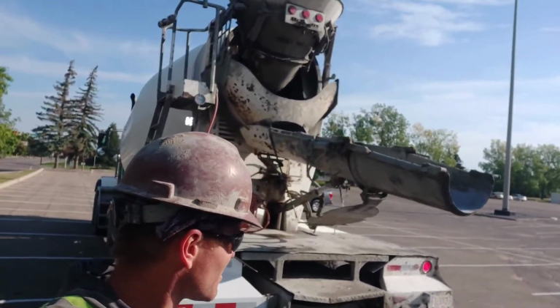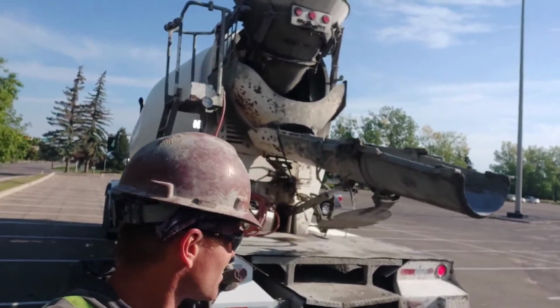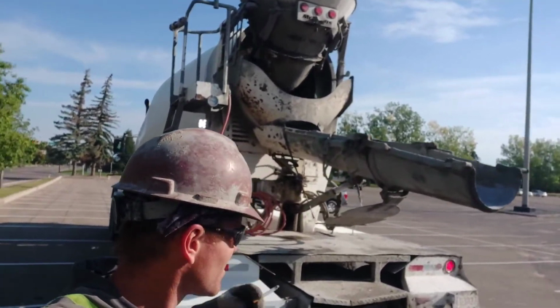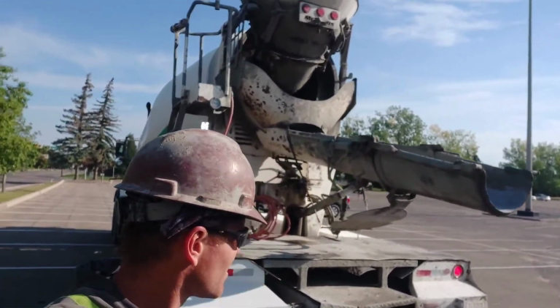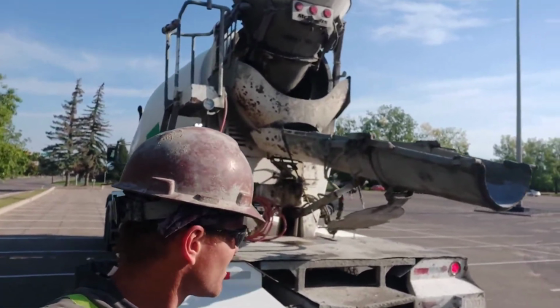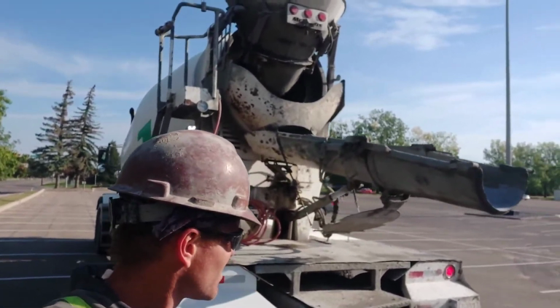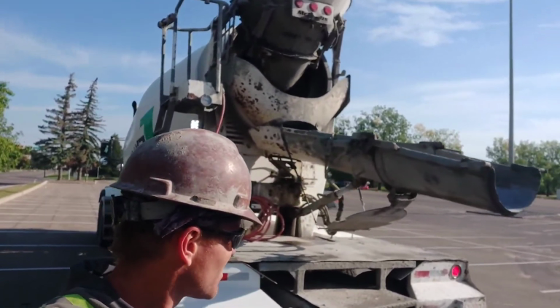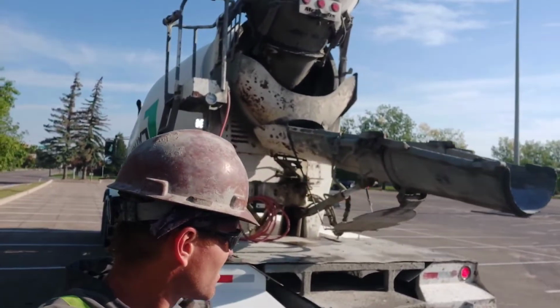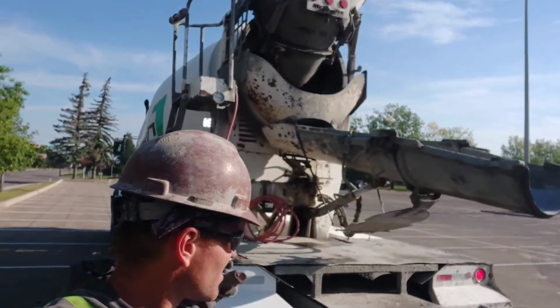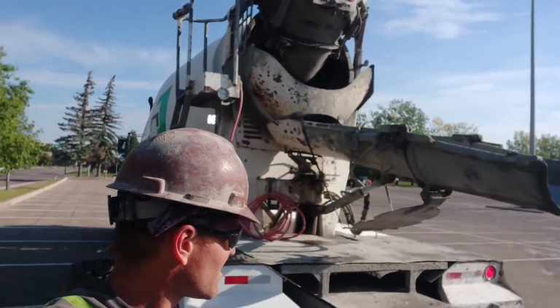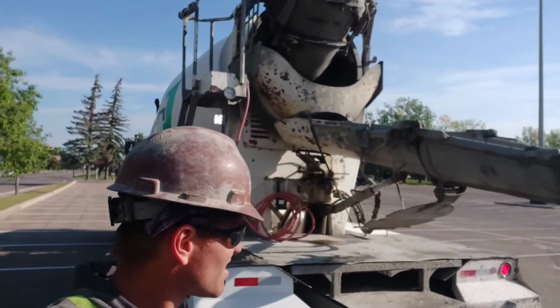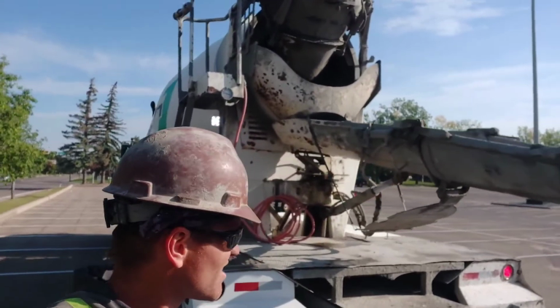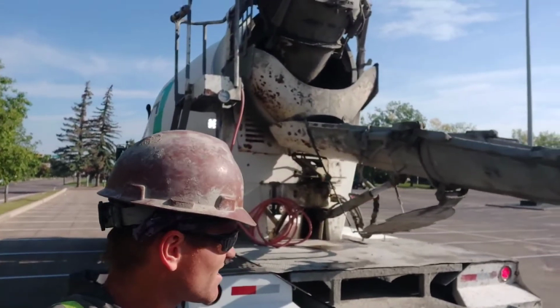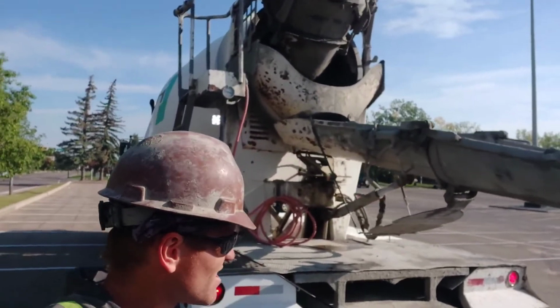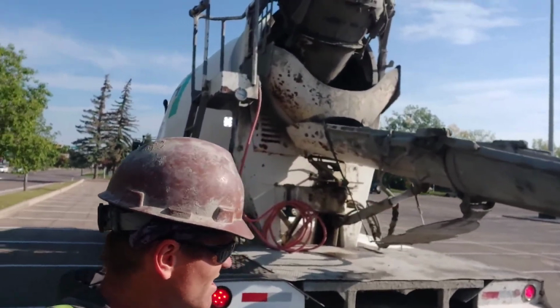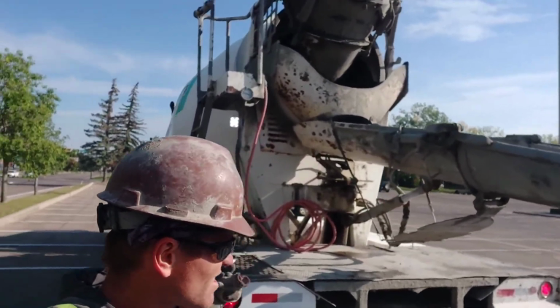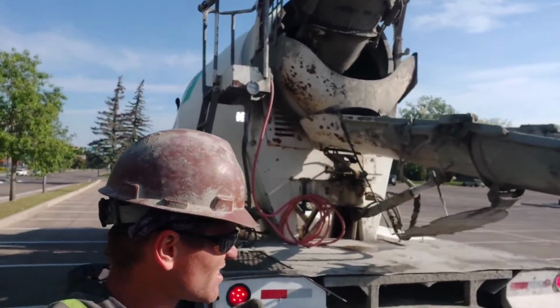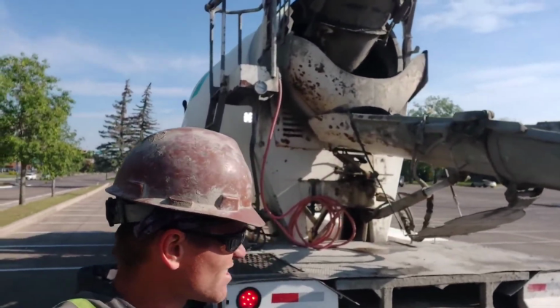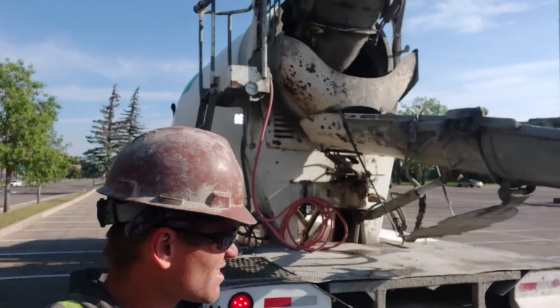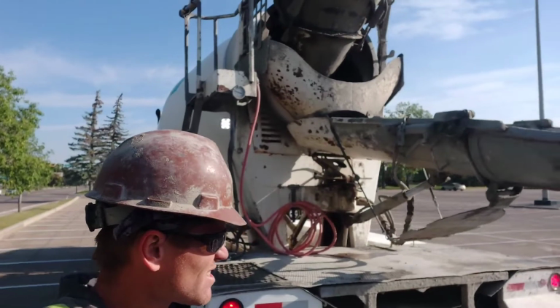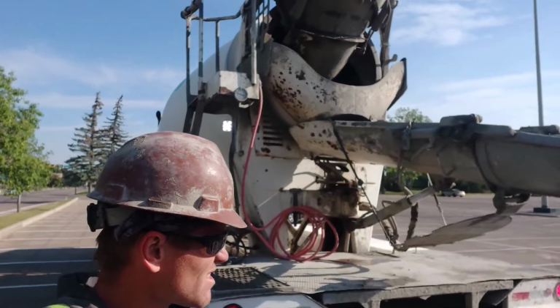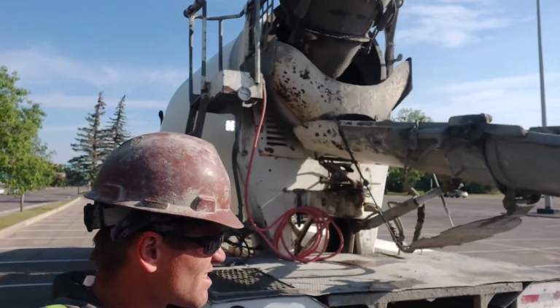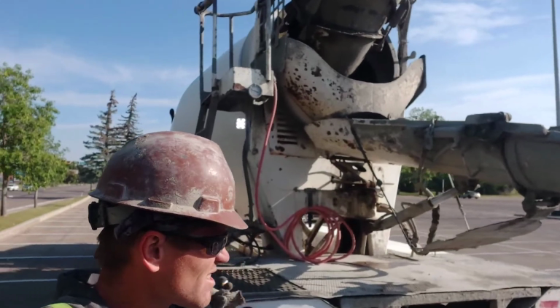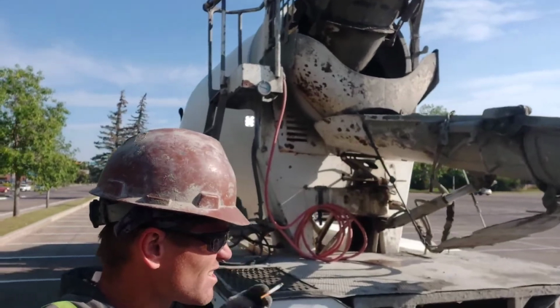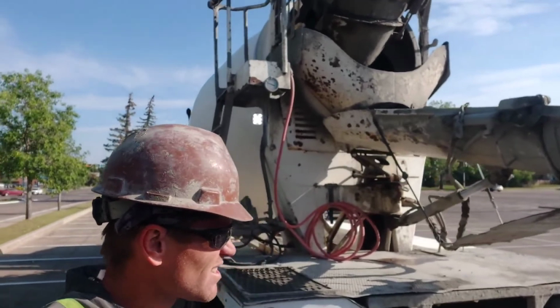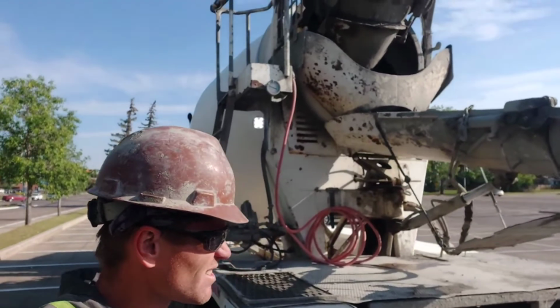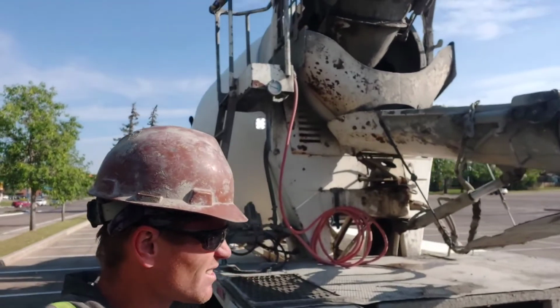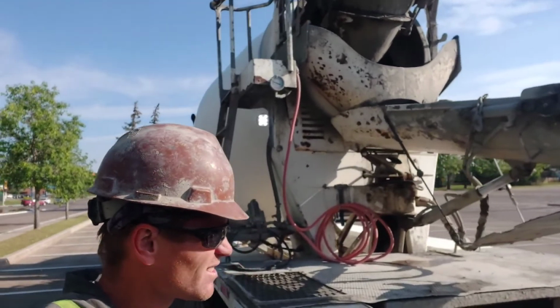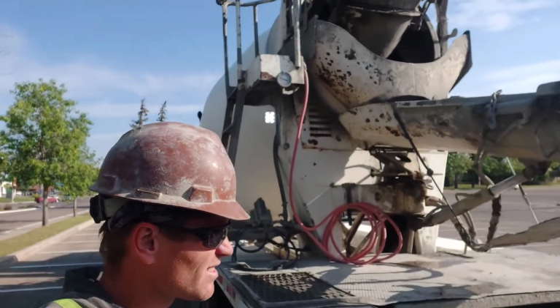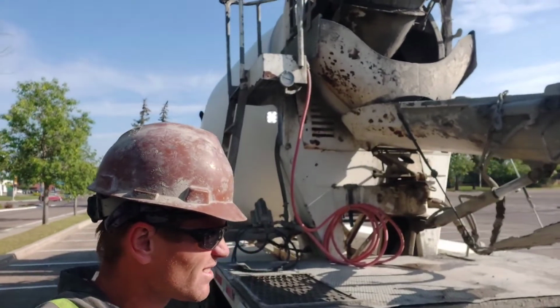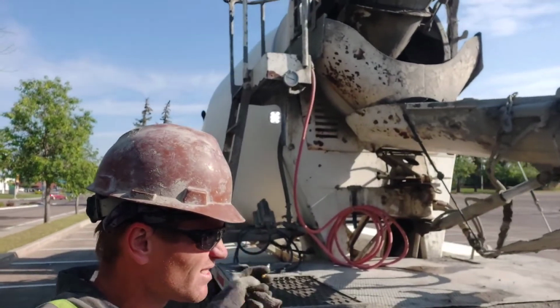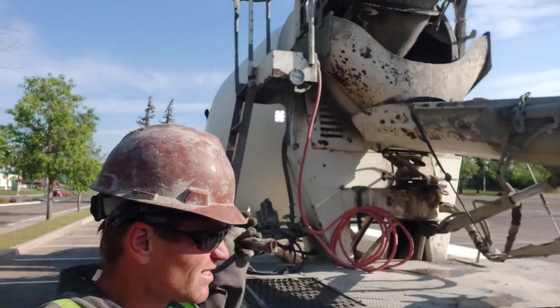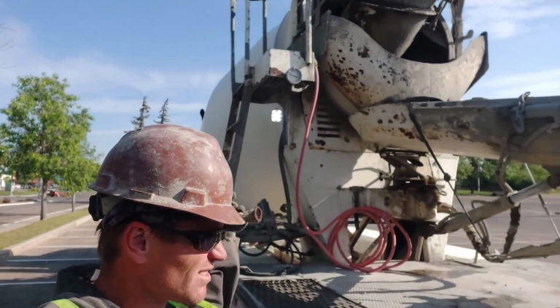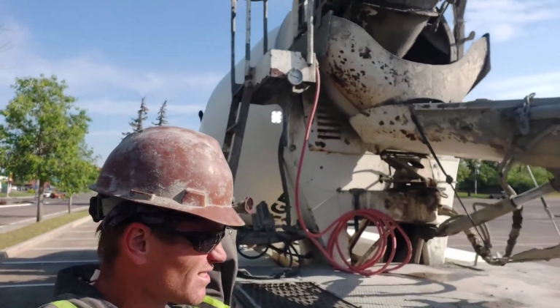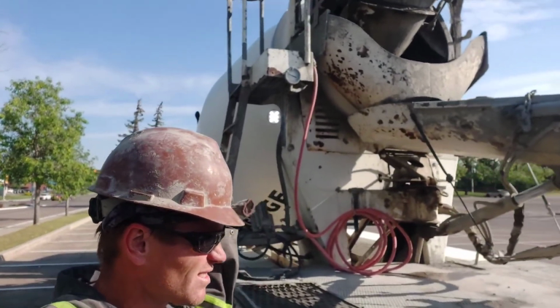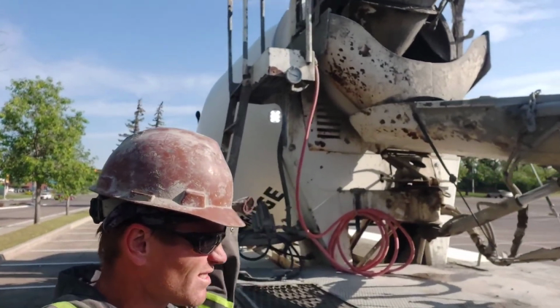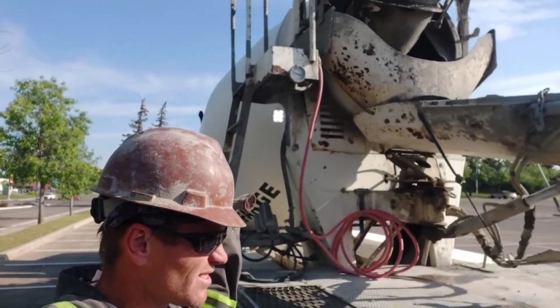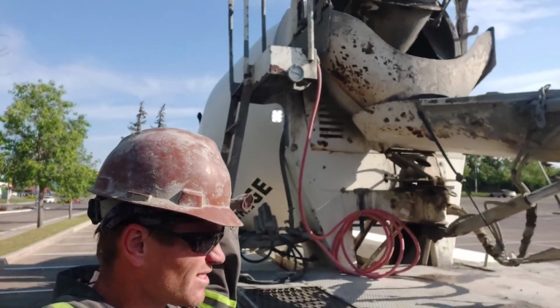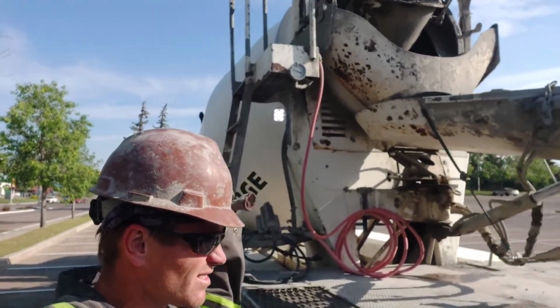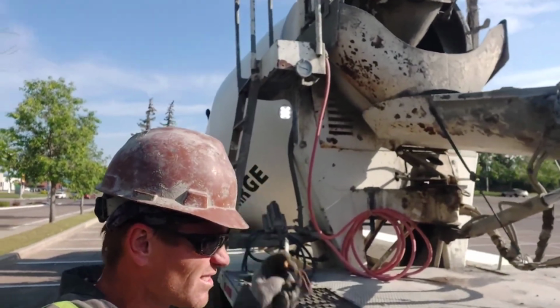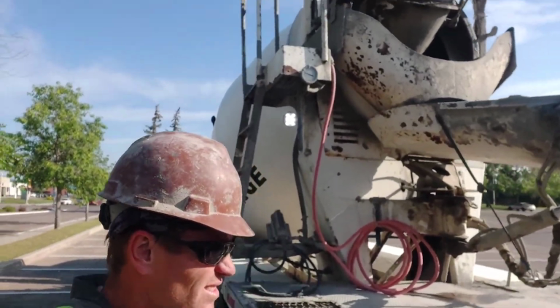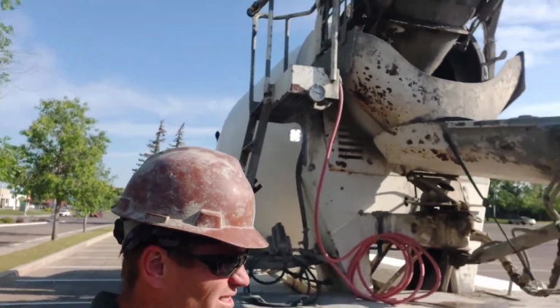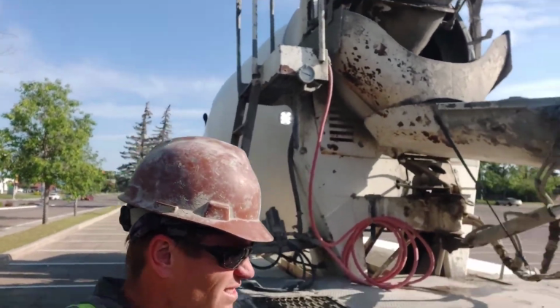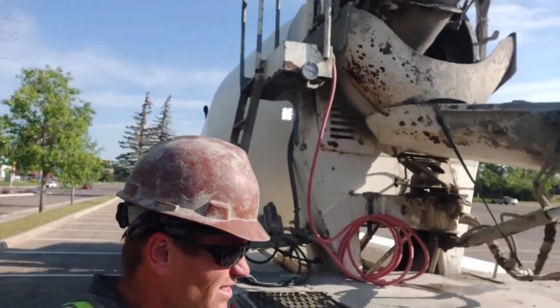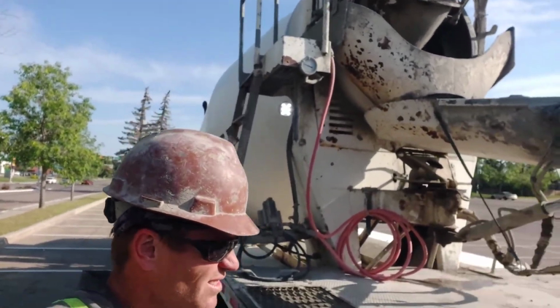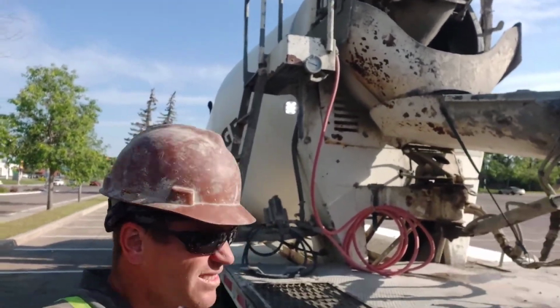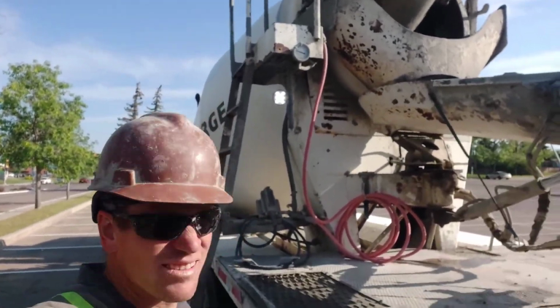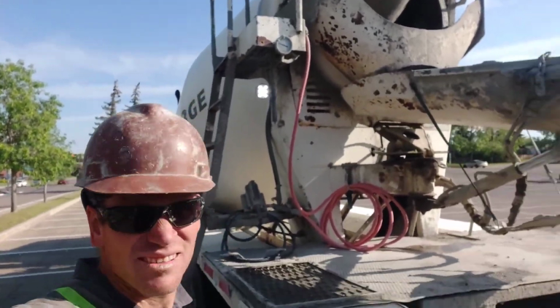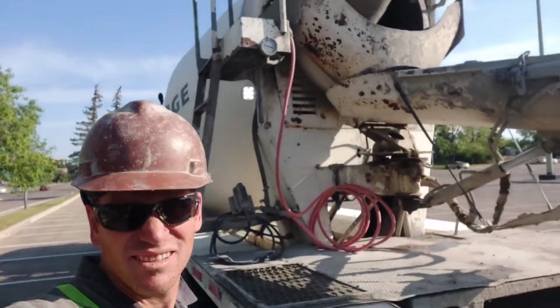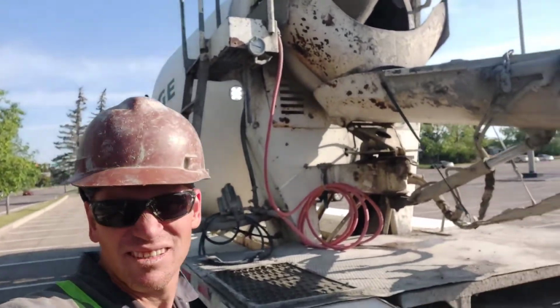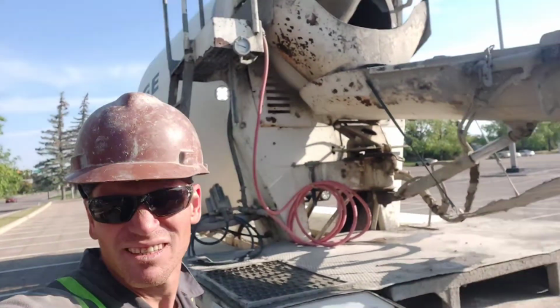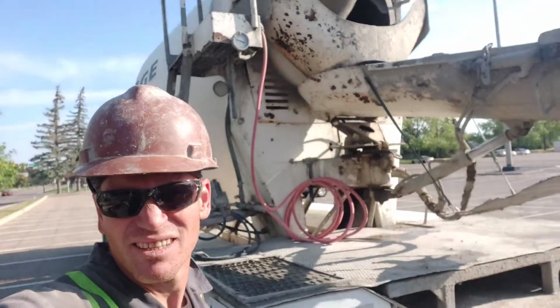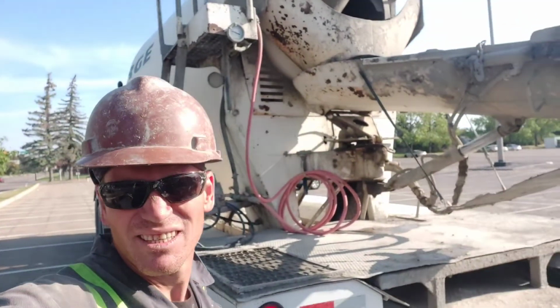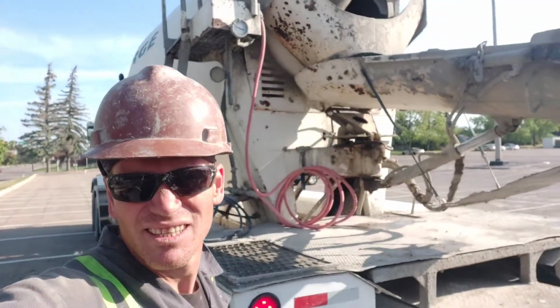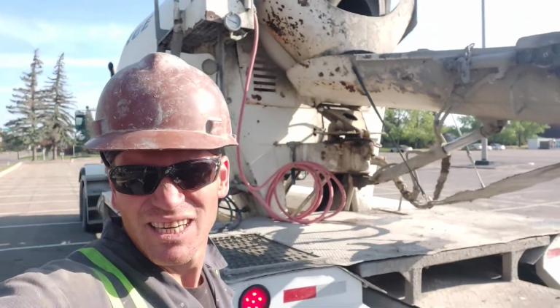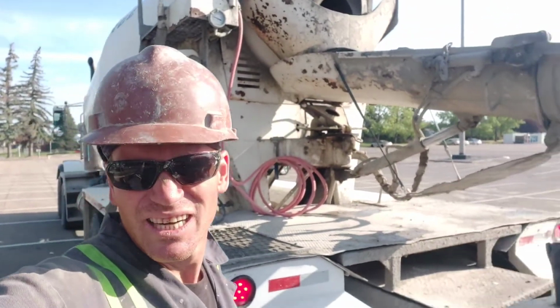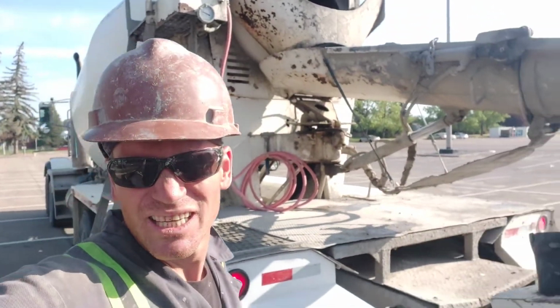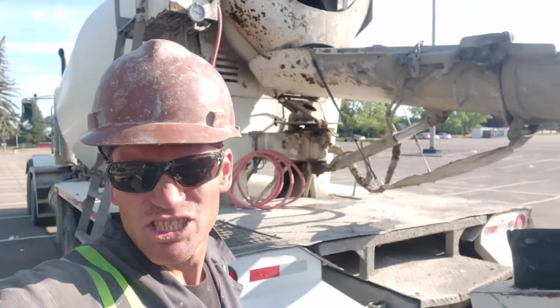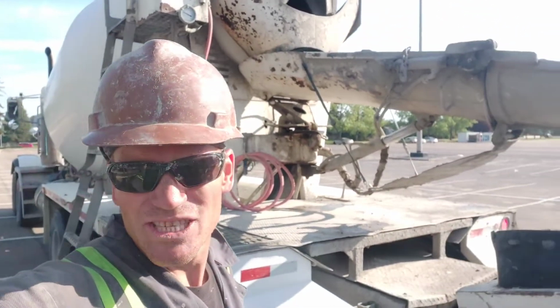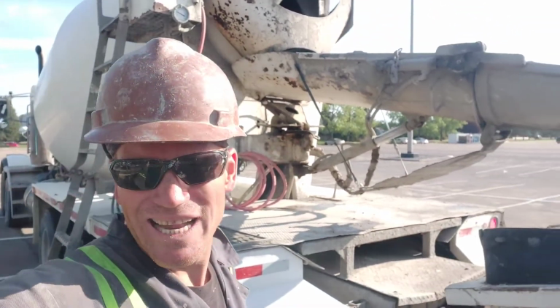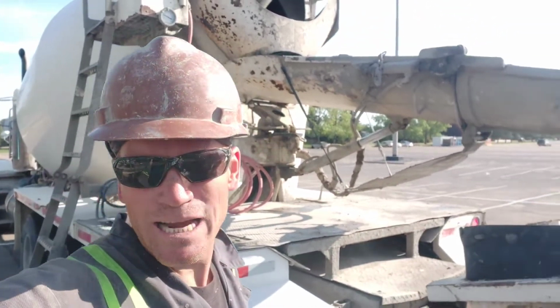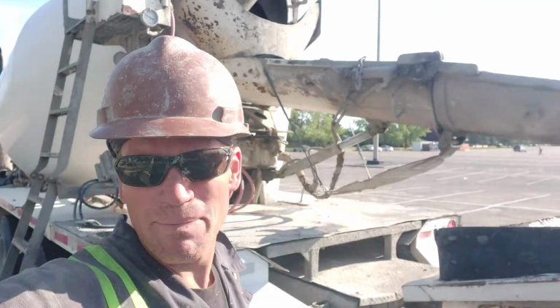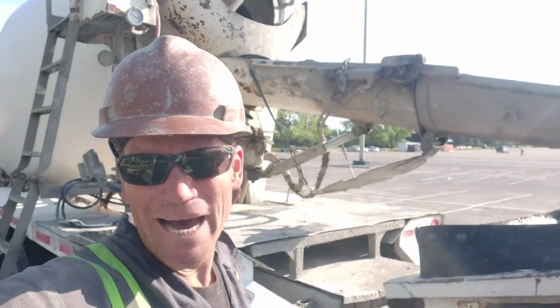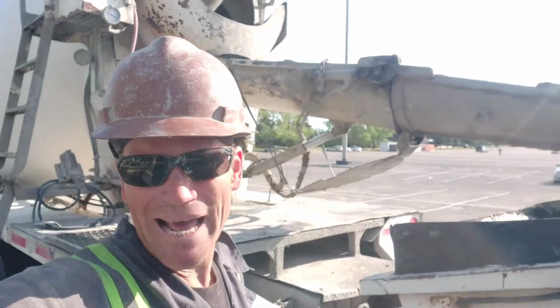We got a hundred feet of hose on the ground. Looks like butter.